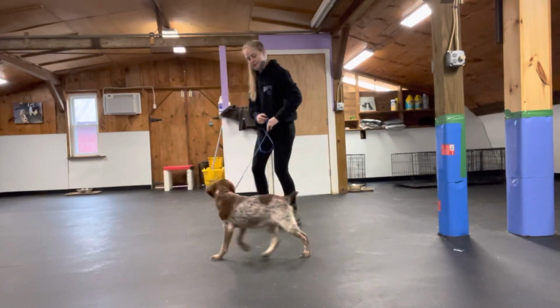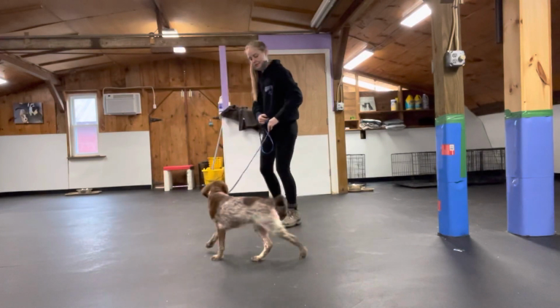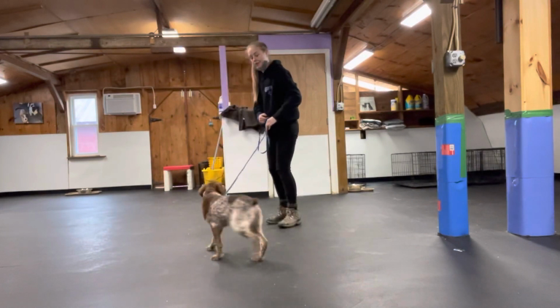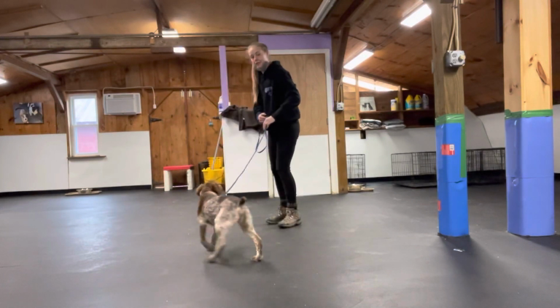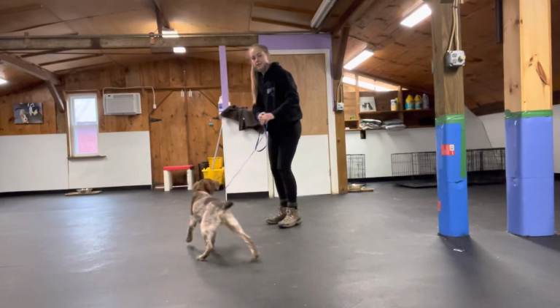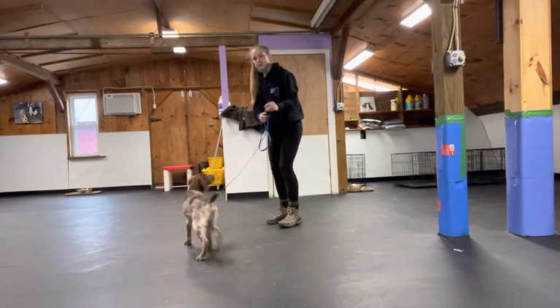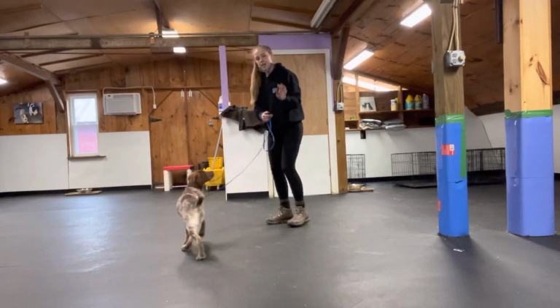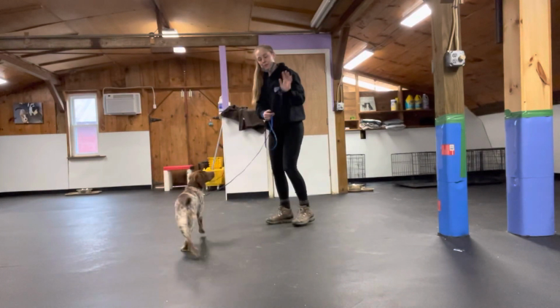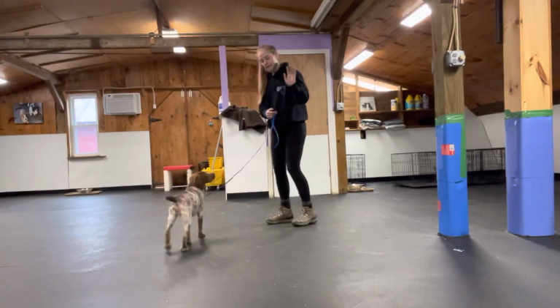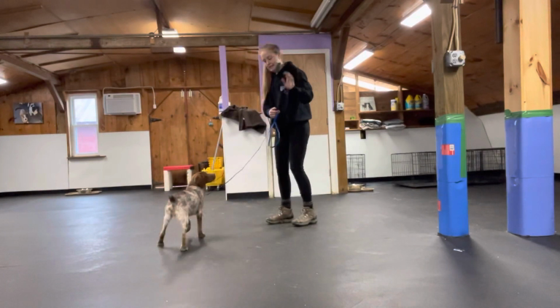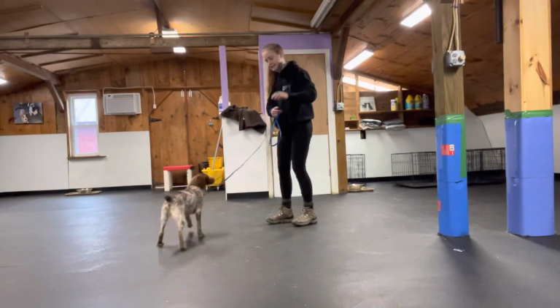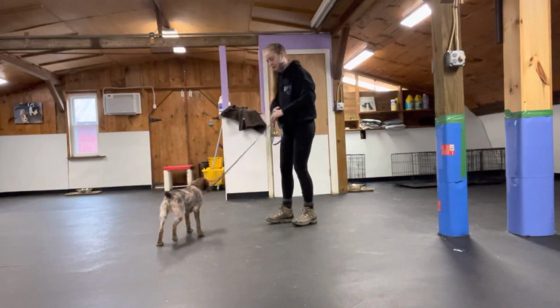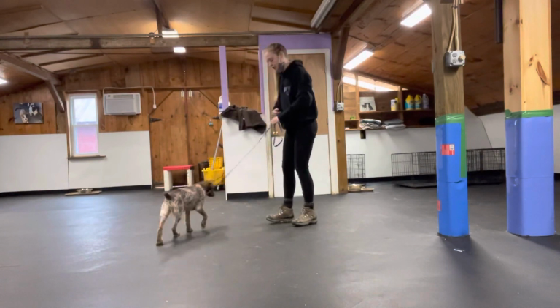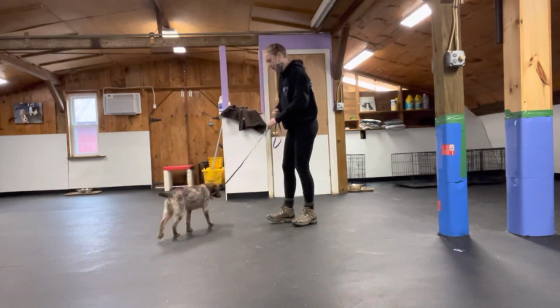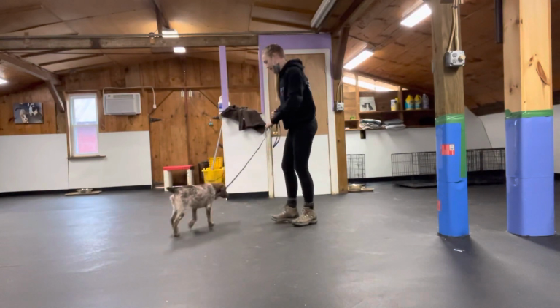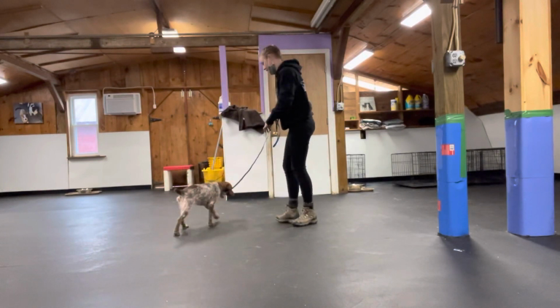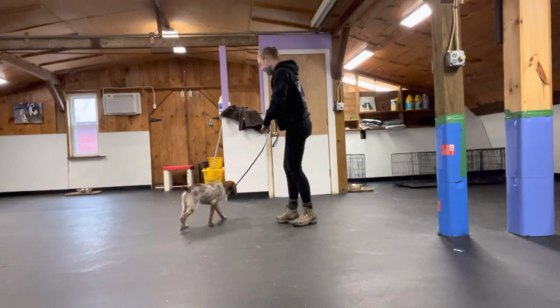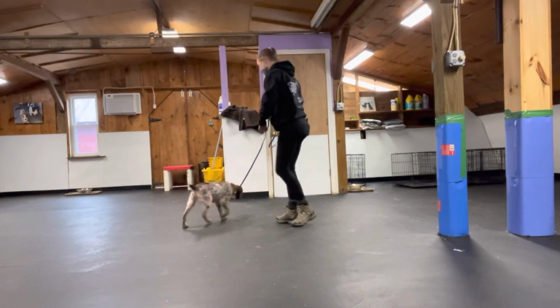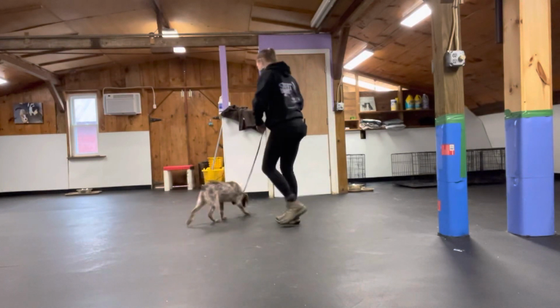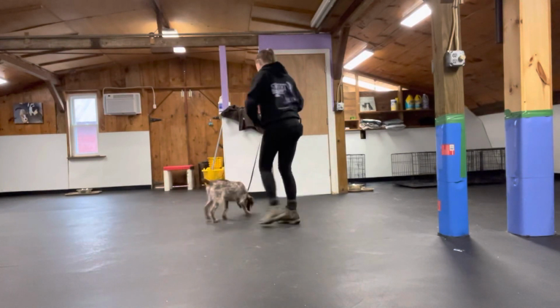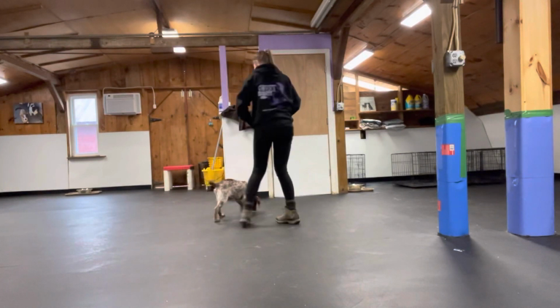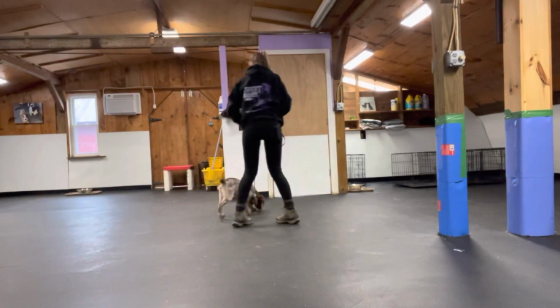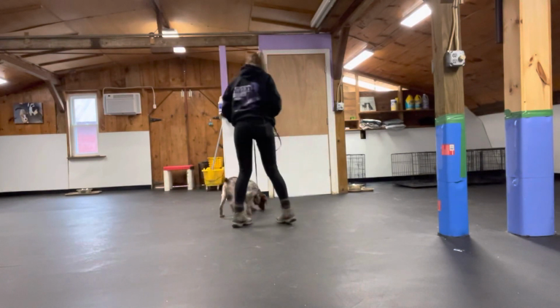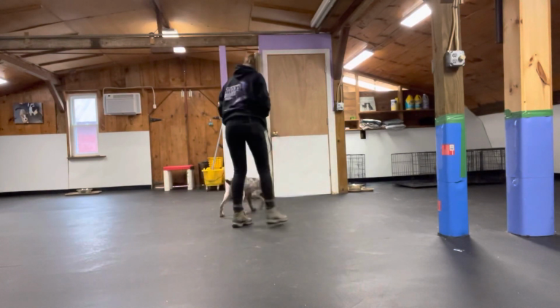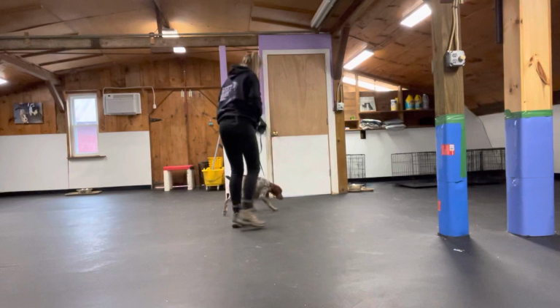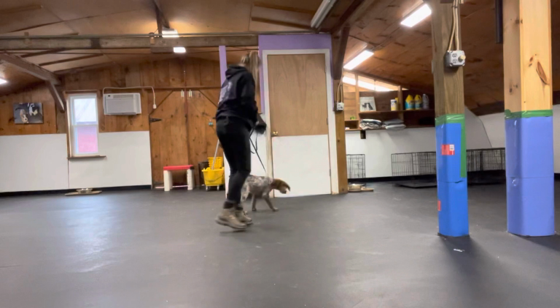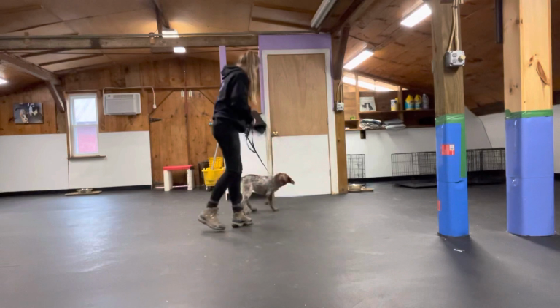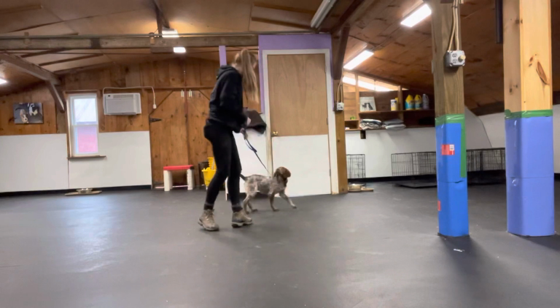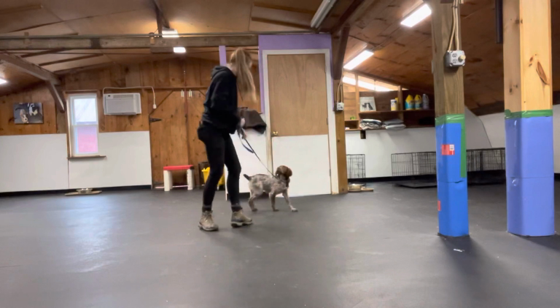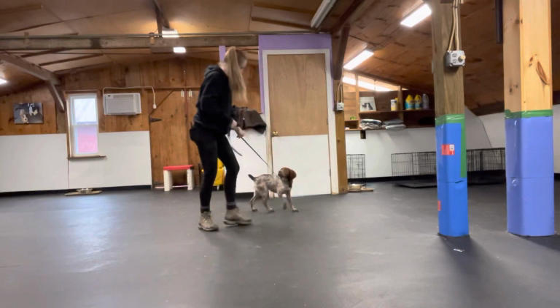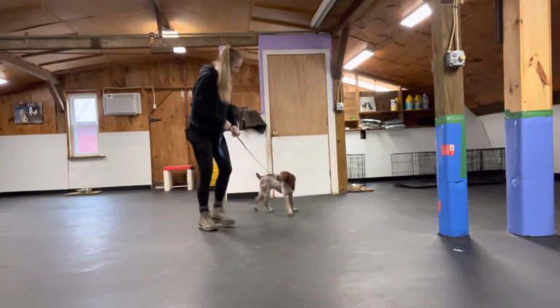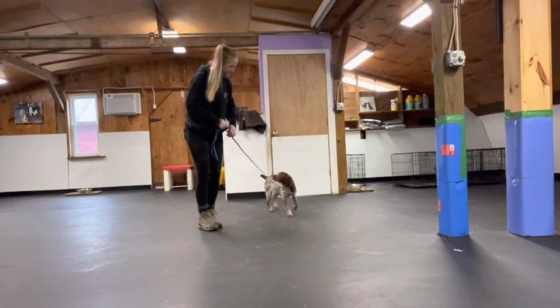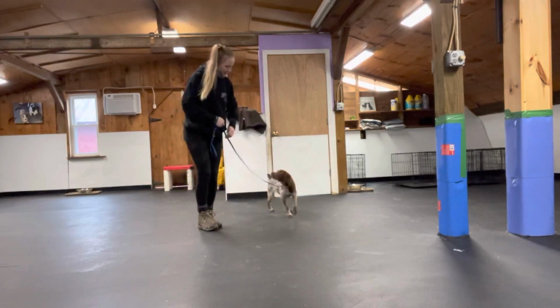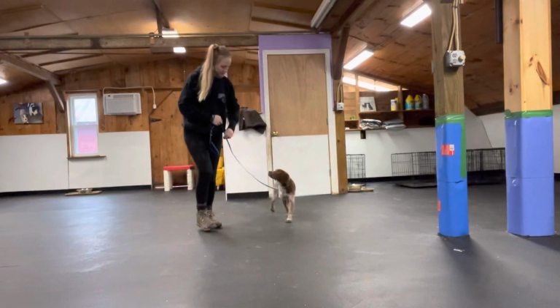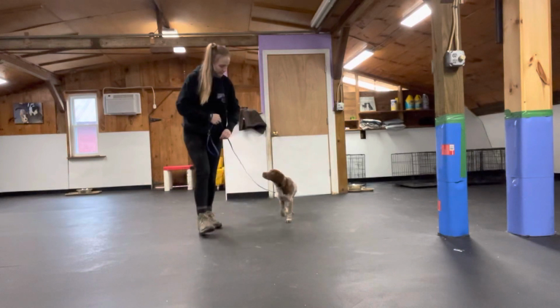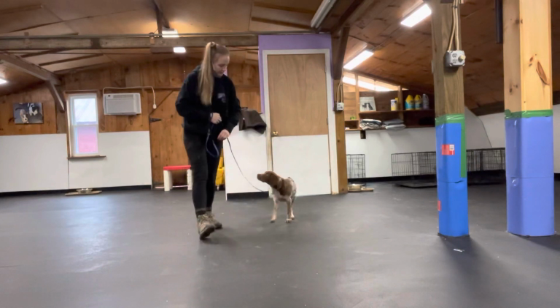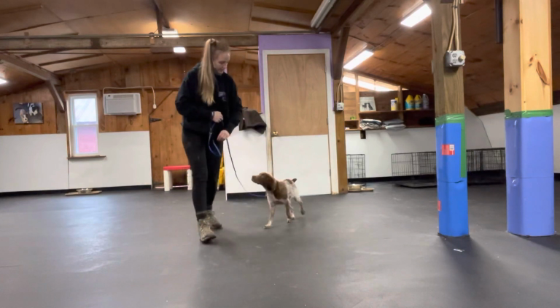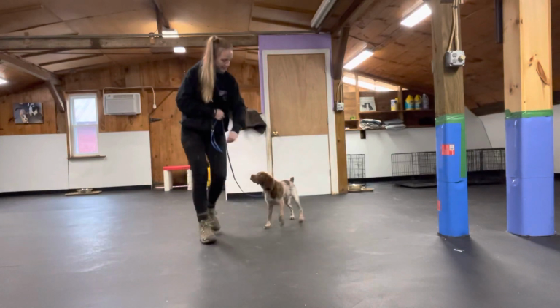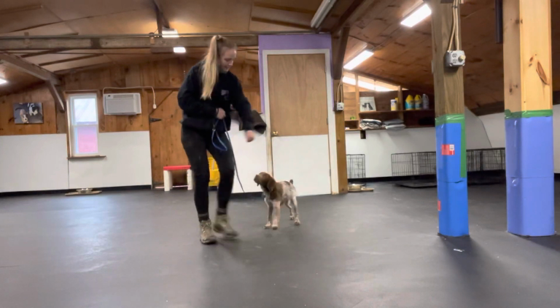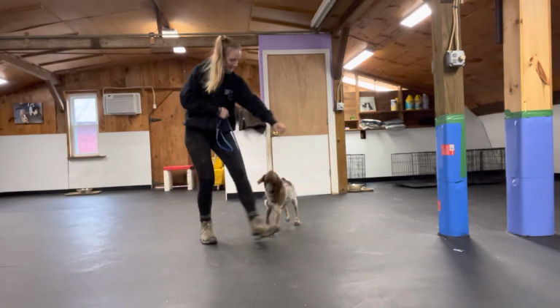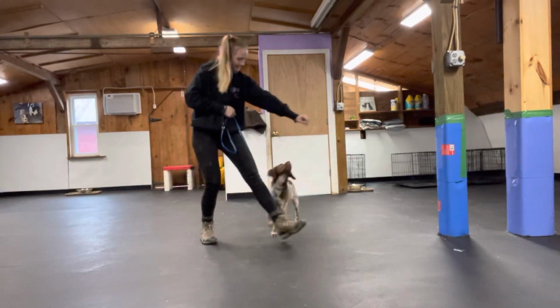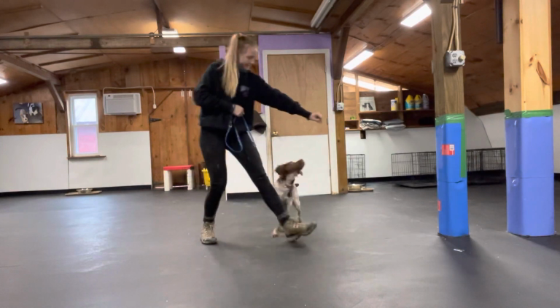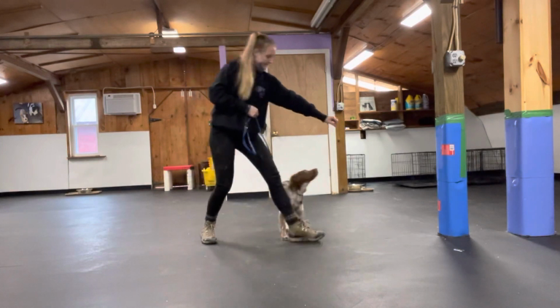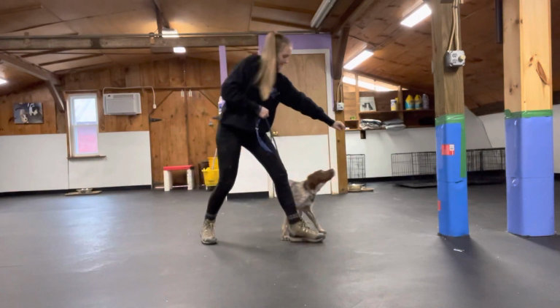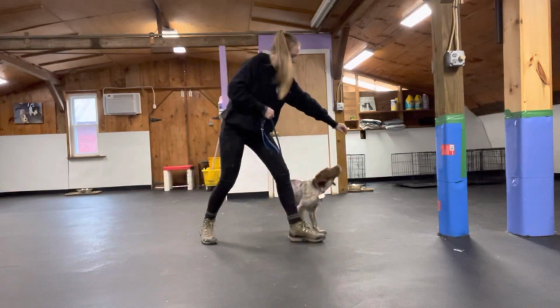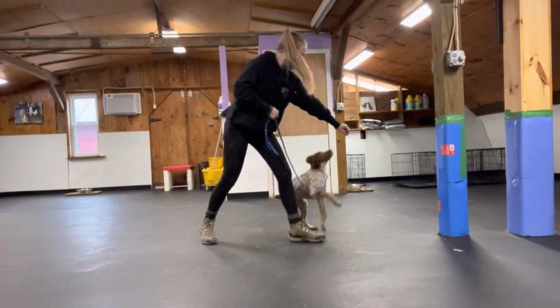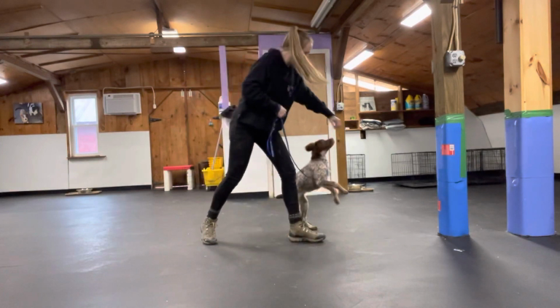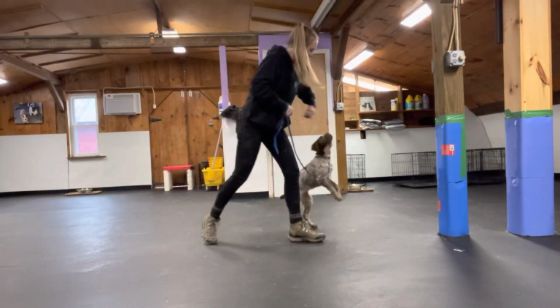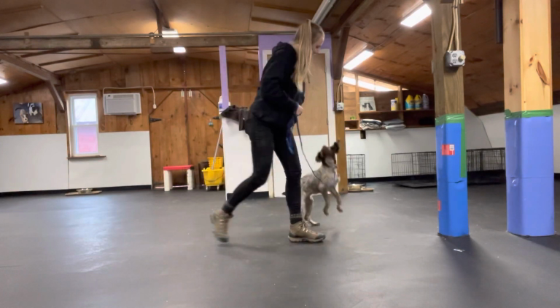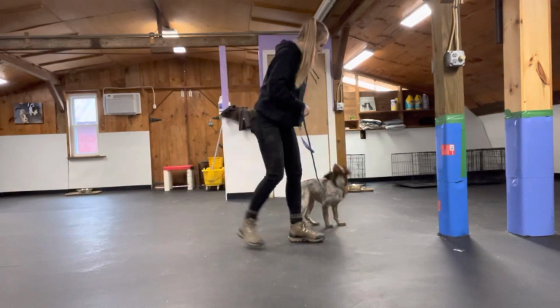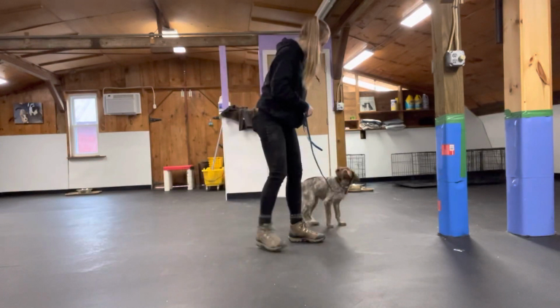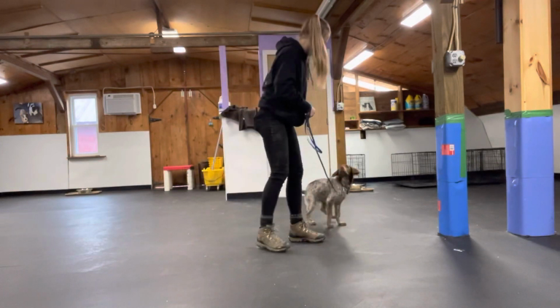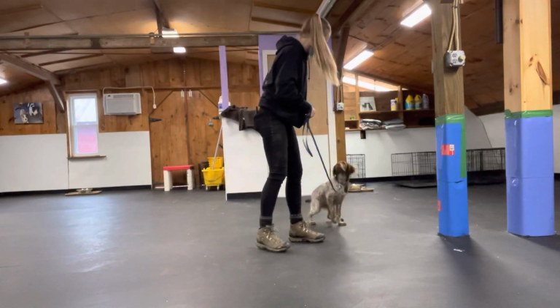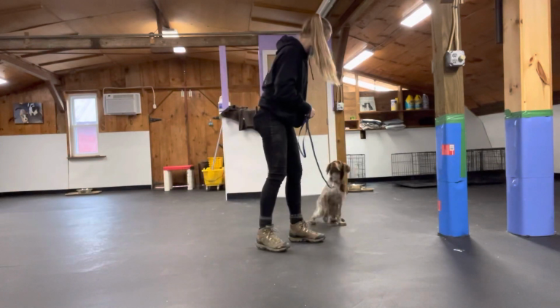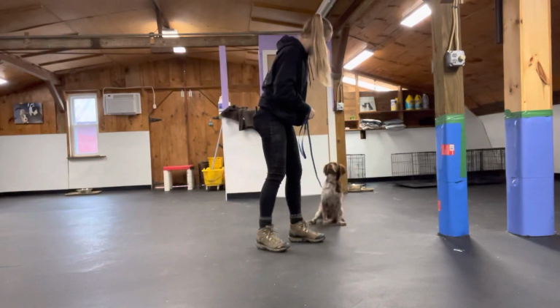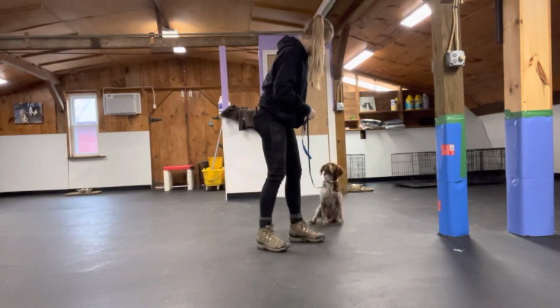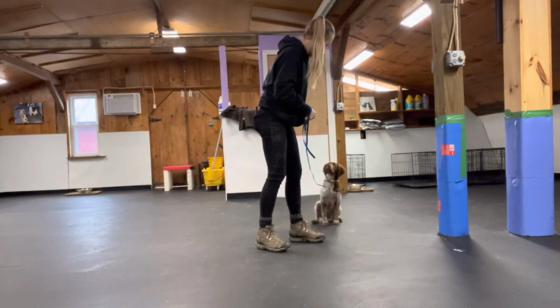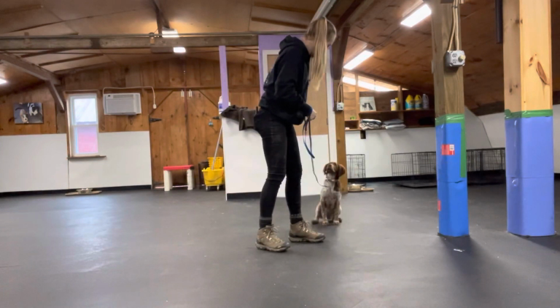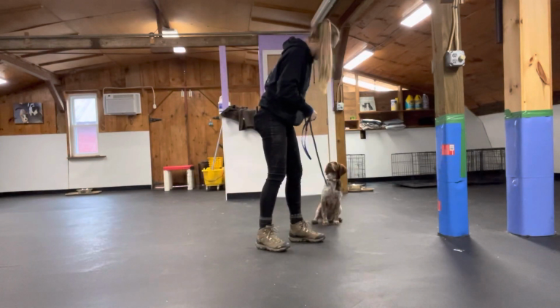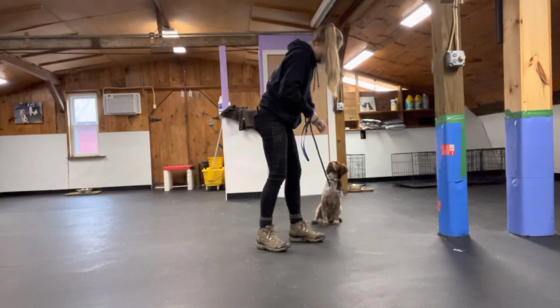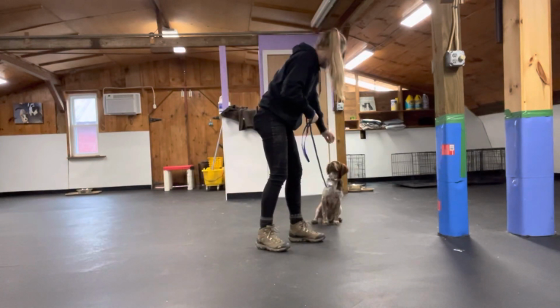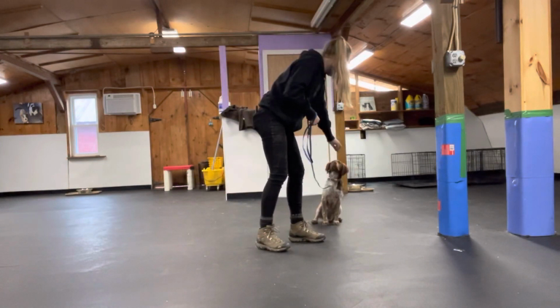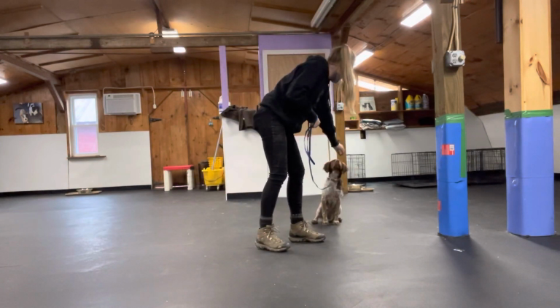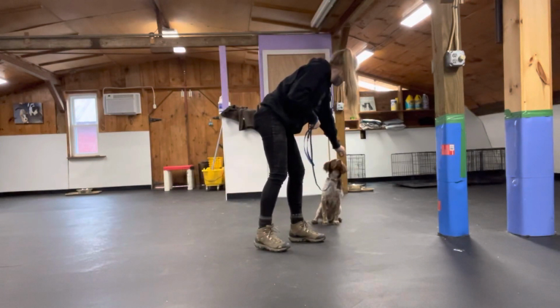So now I'm going to take the lure out of my hands. That right-hand turn — perfect. Great, Jenny.